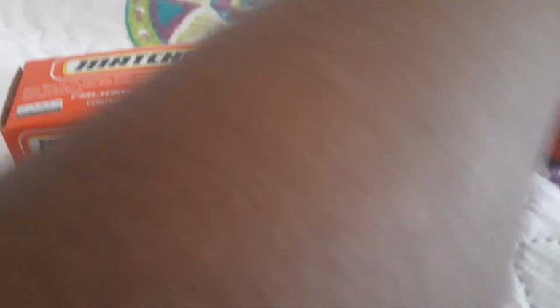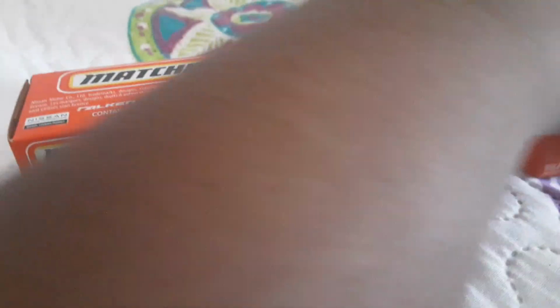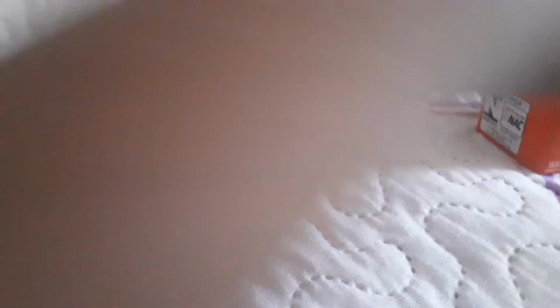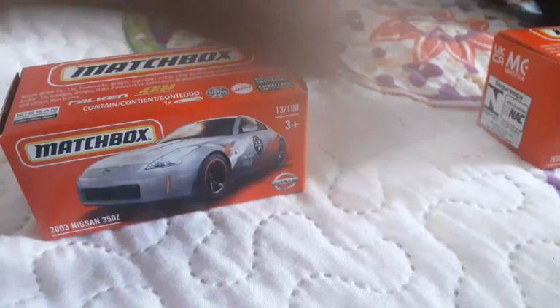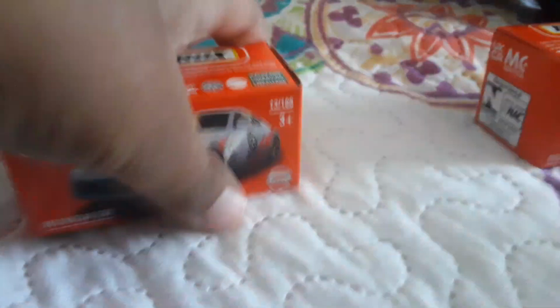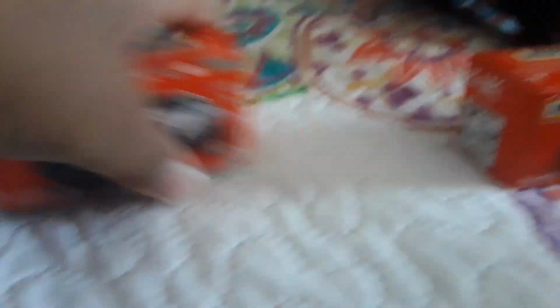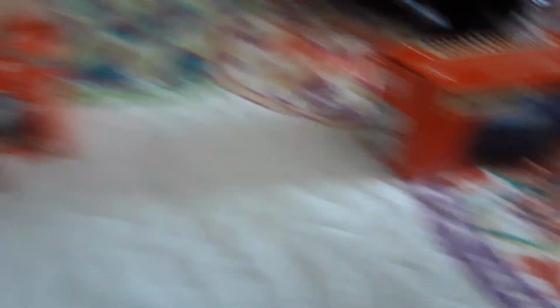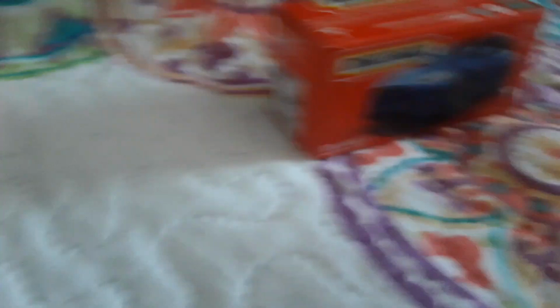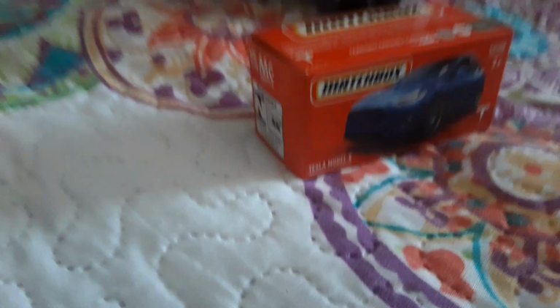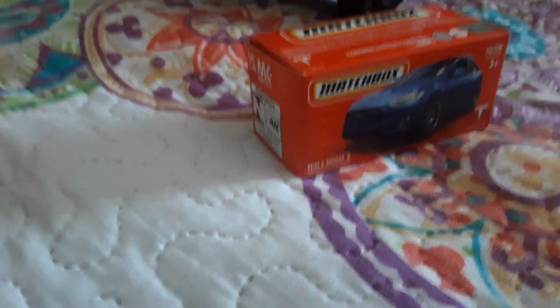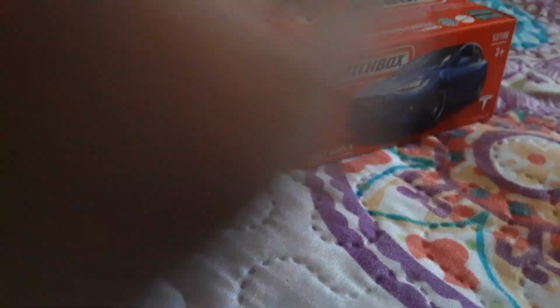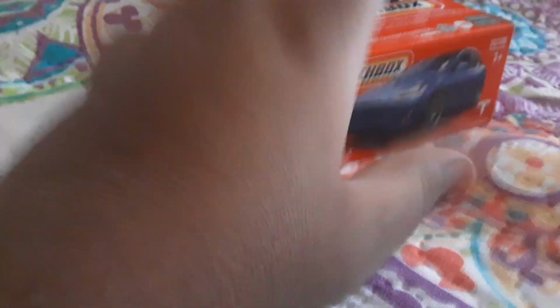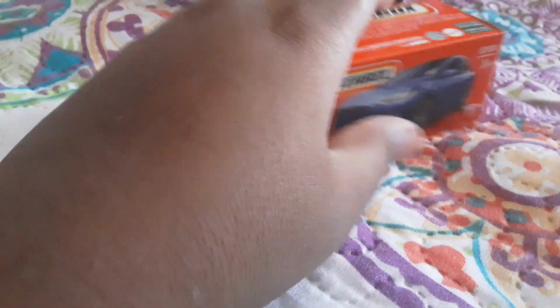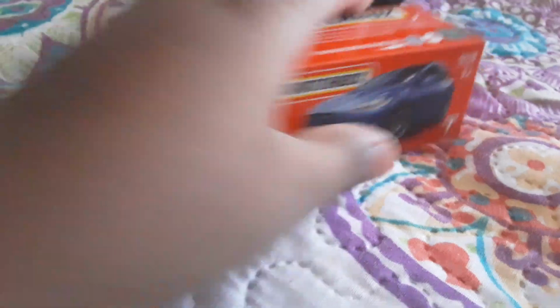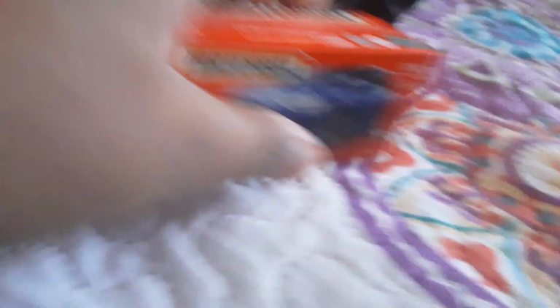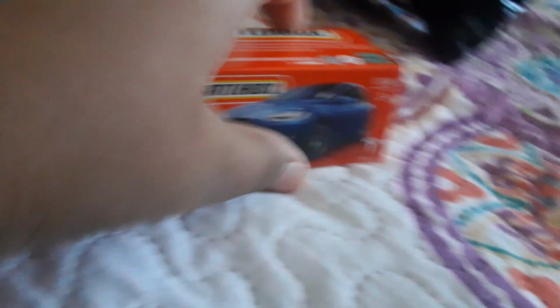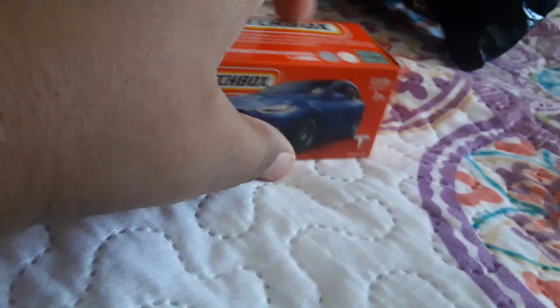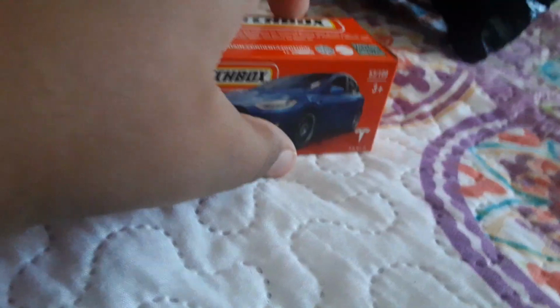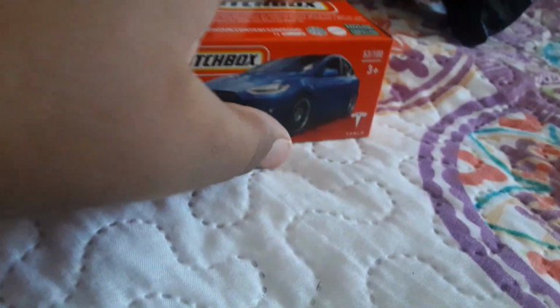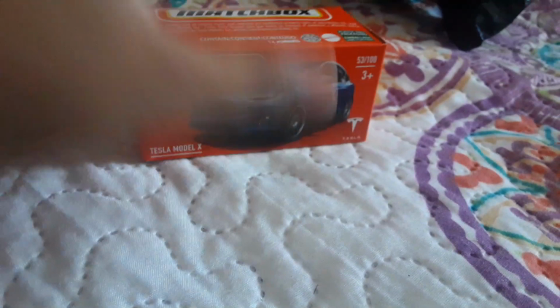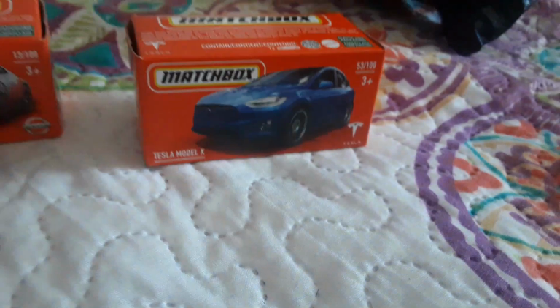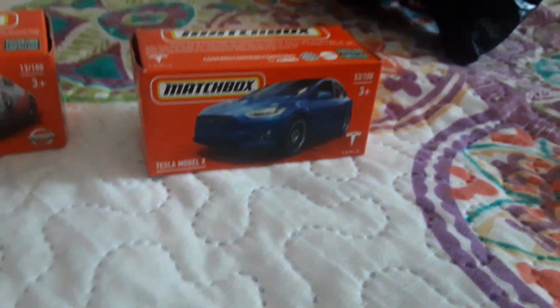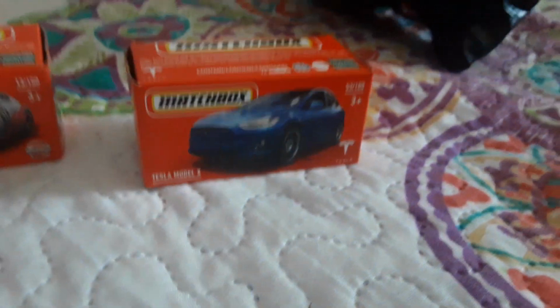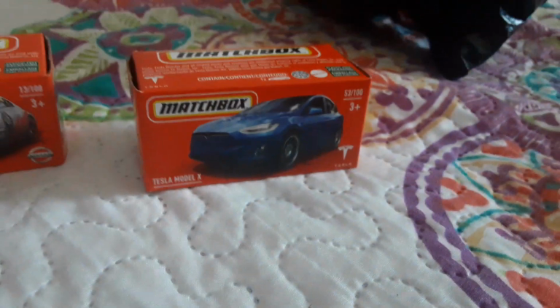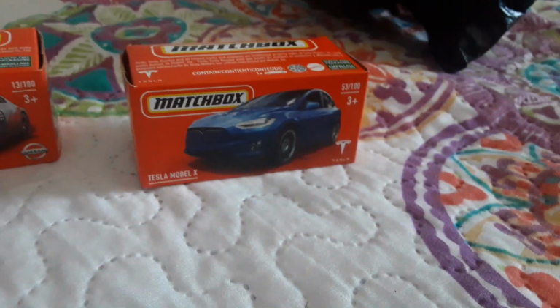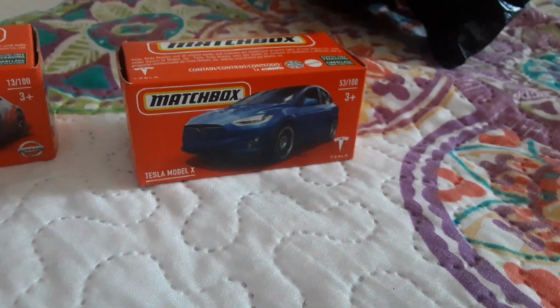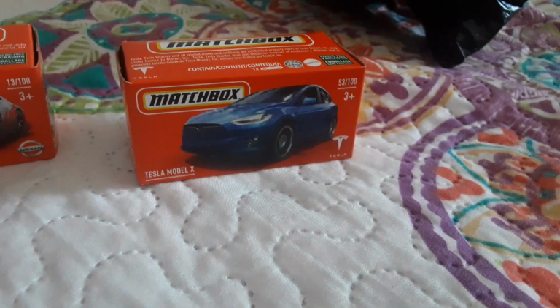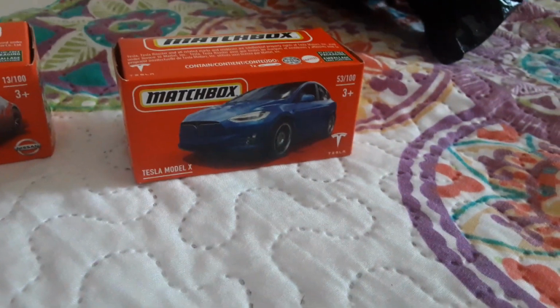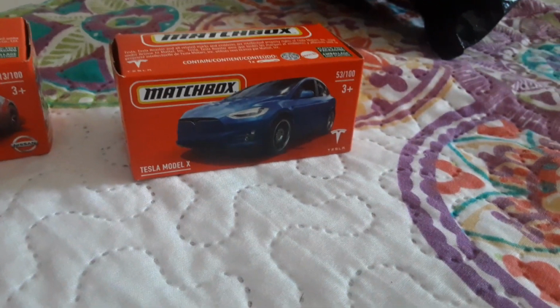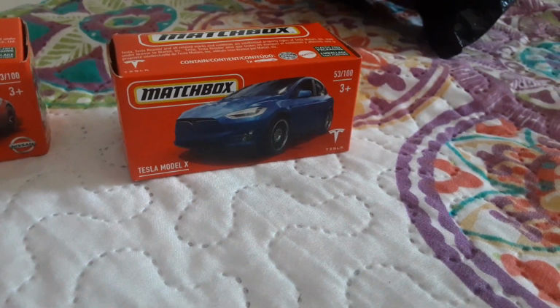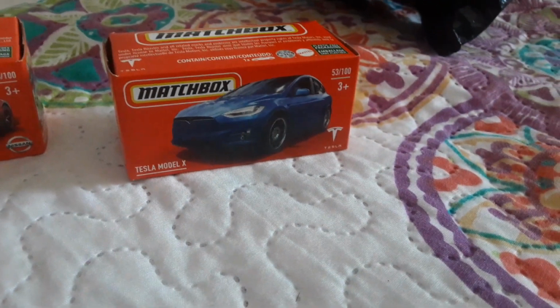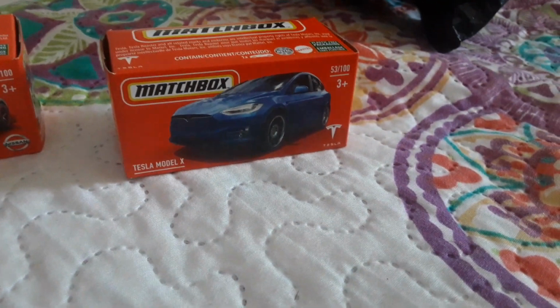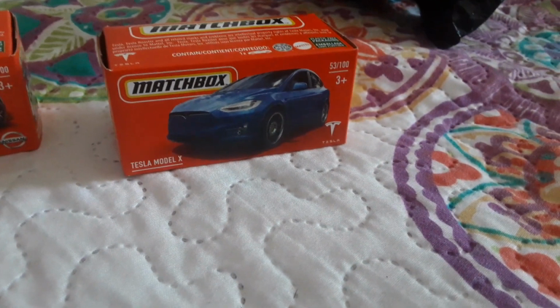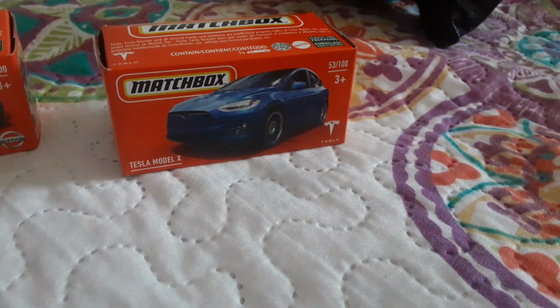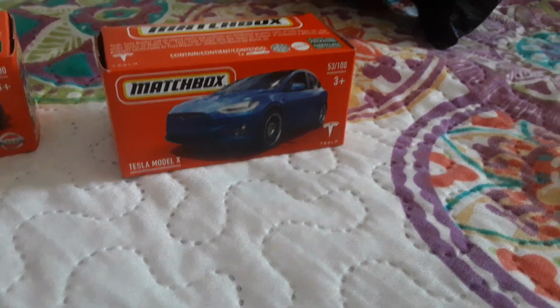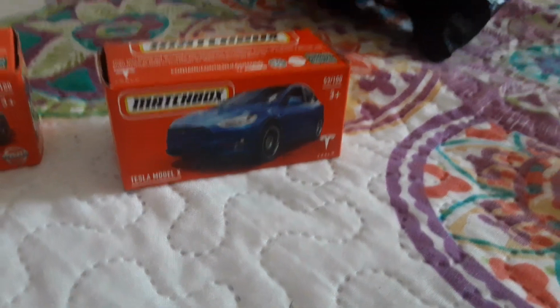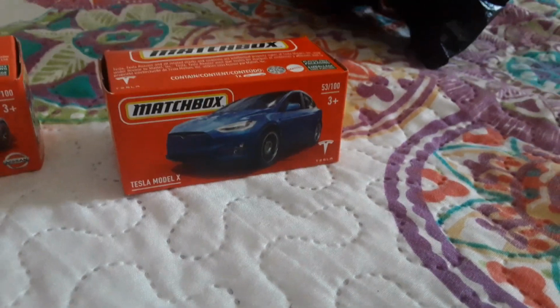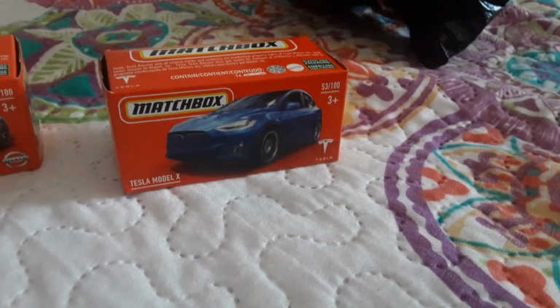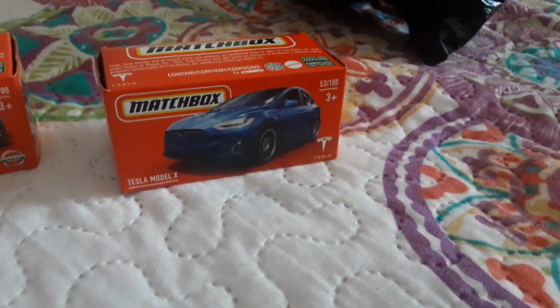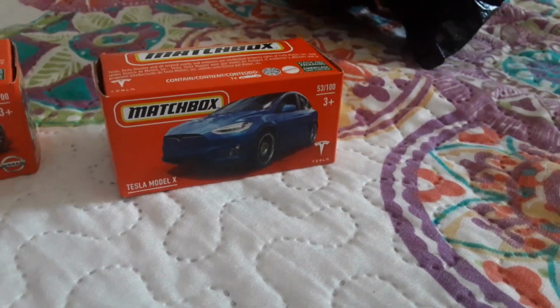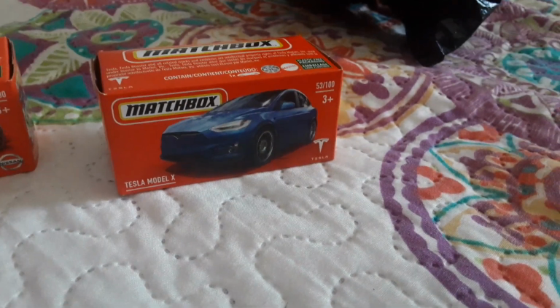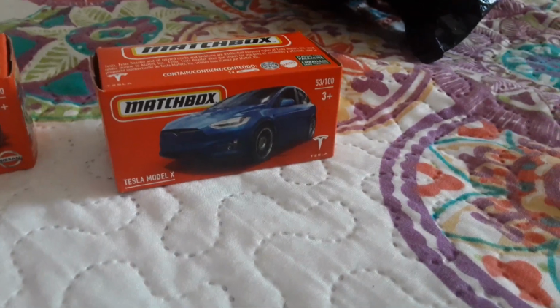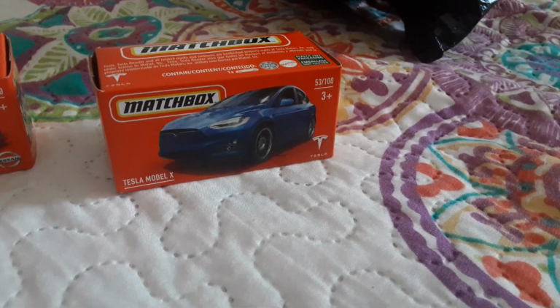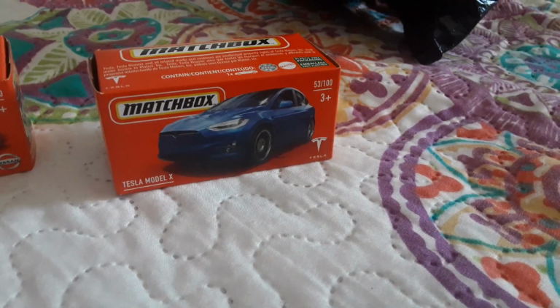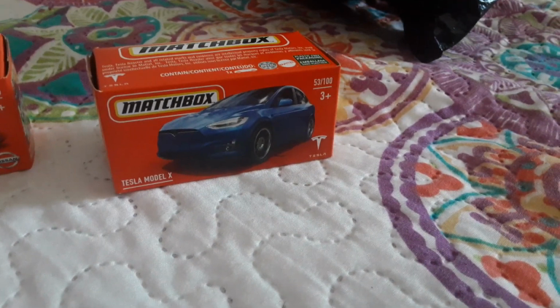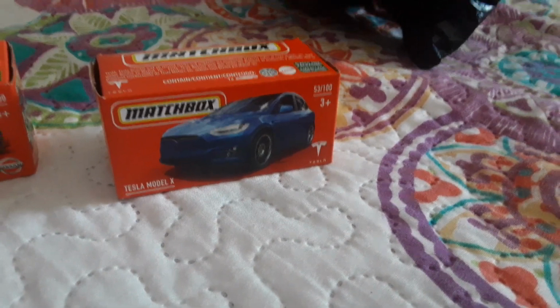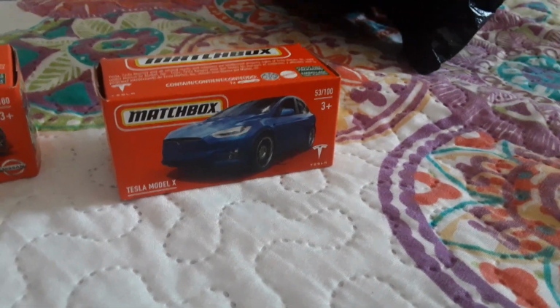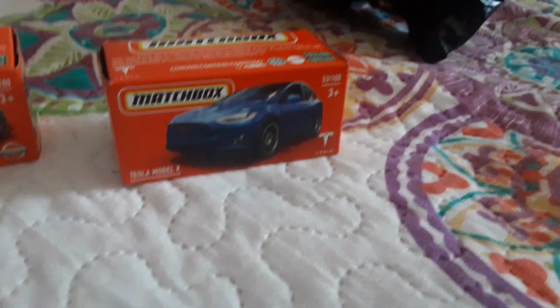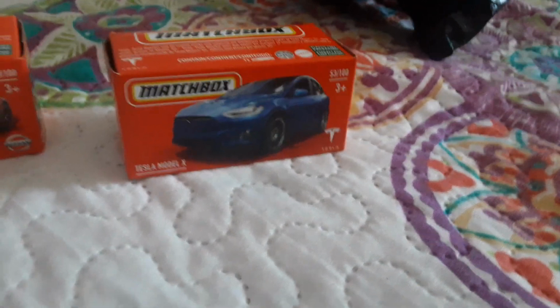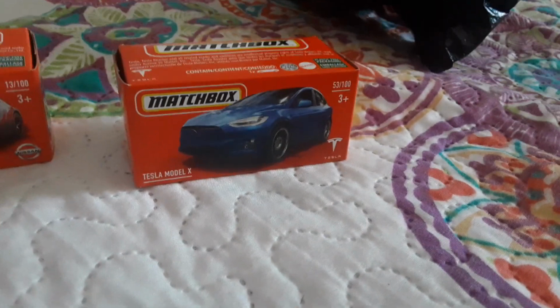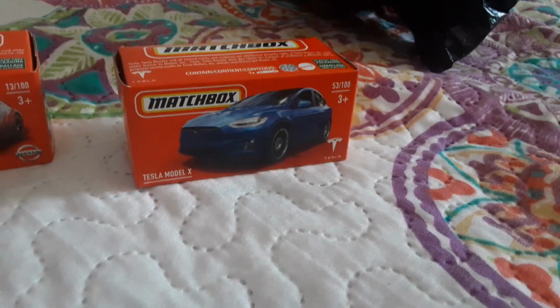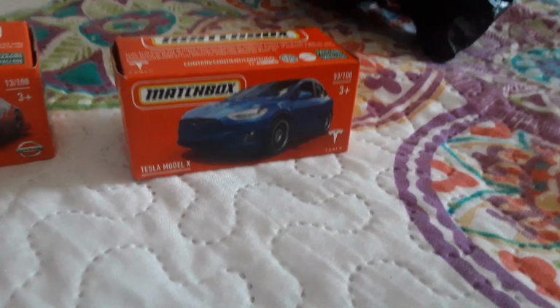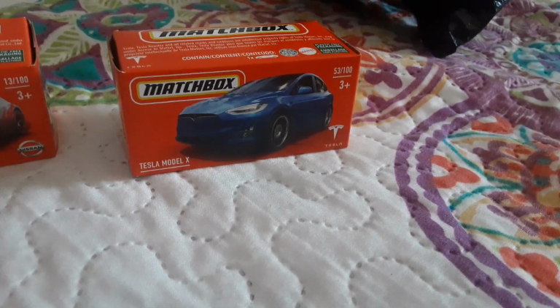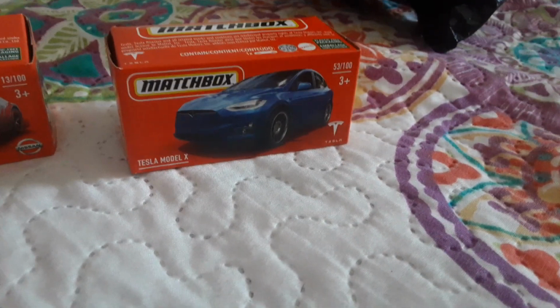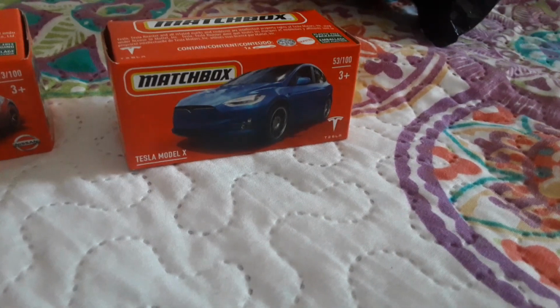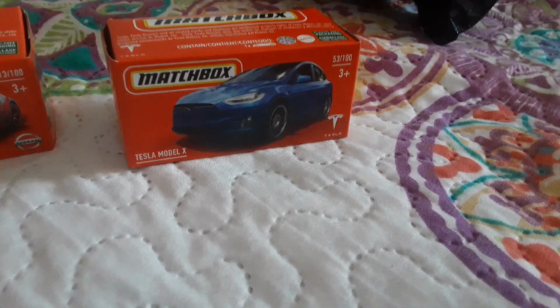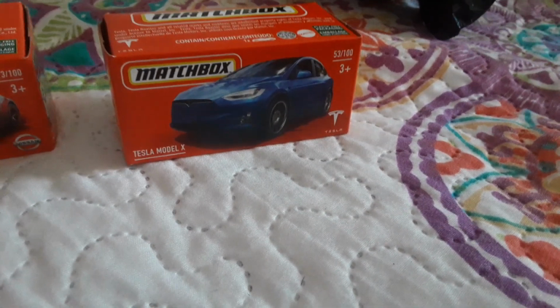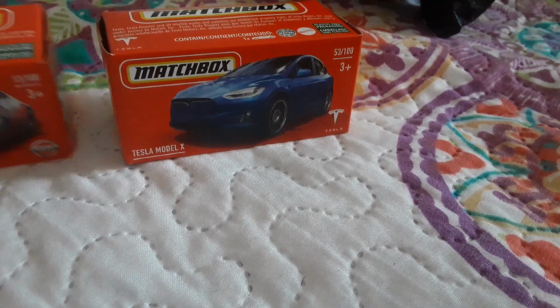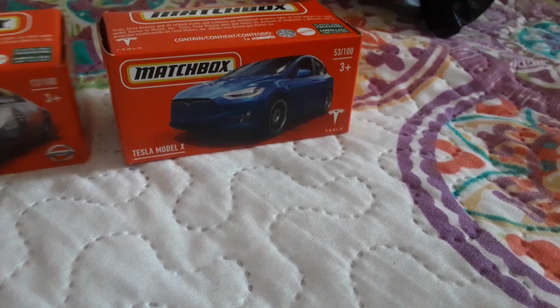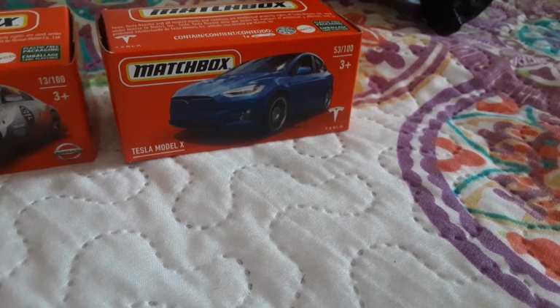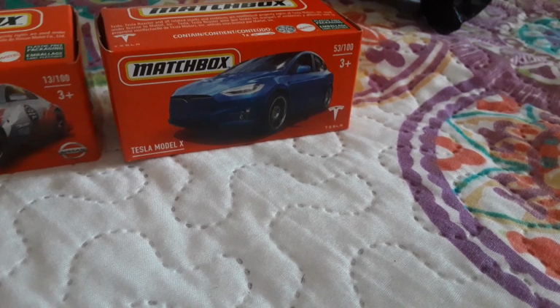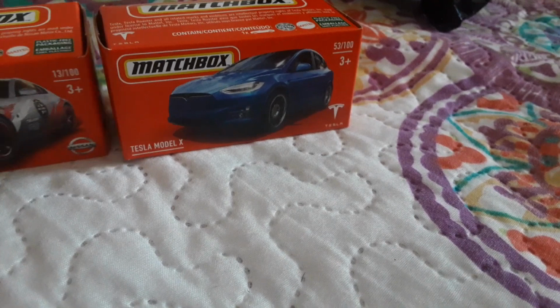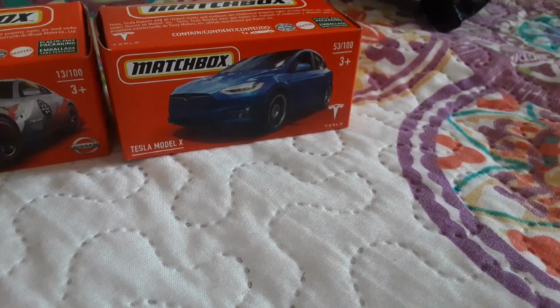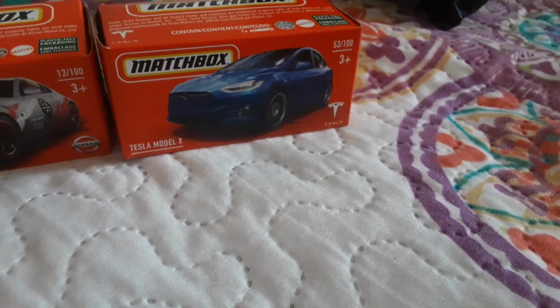And this is the second car. It's a Tesla Model X.